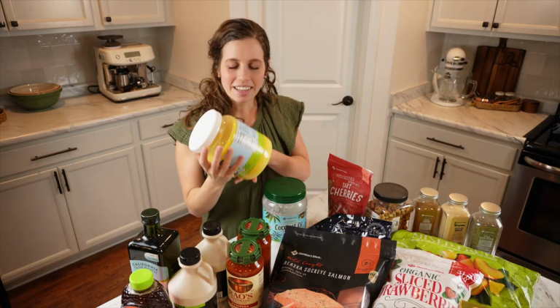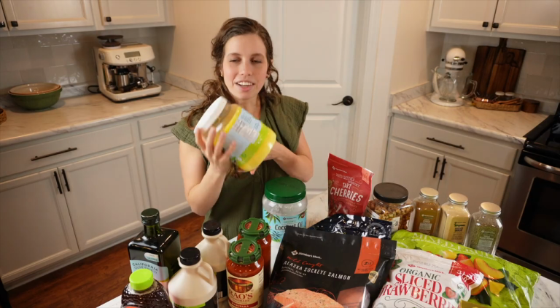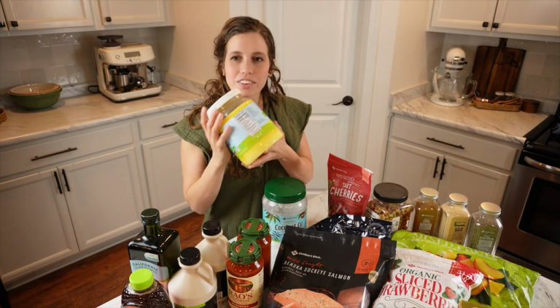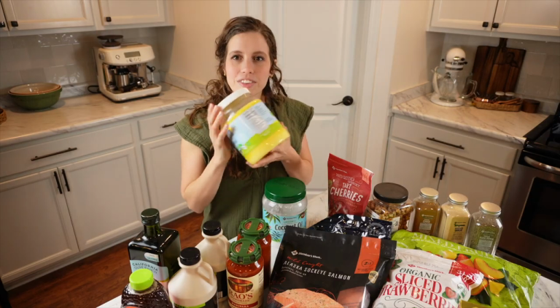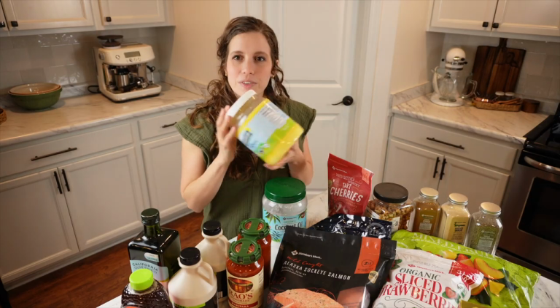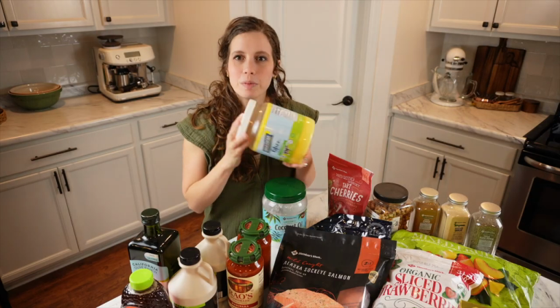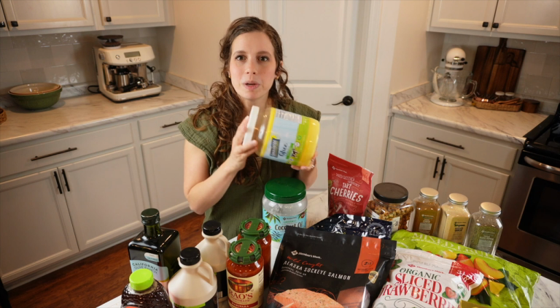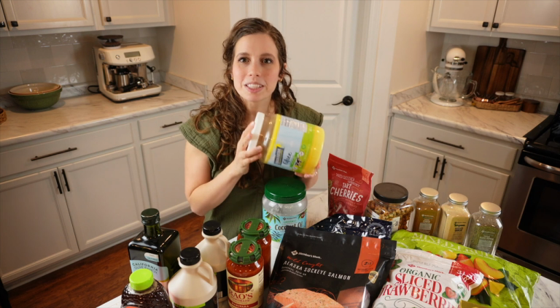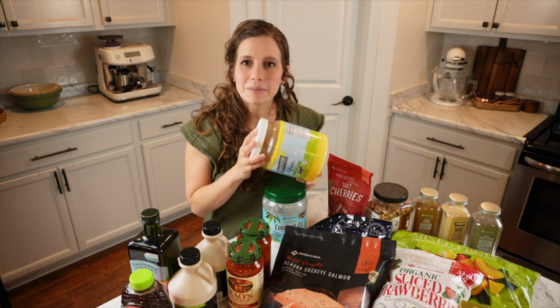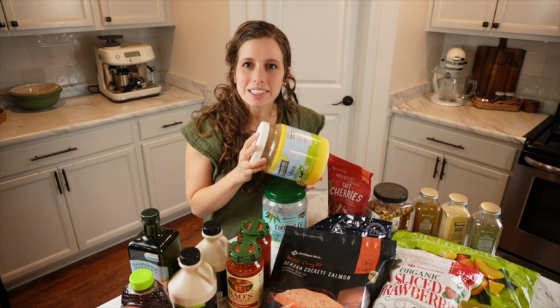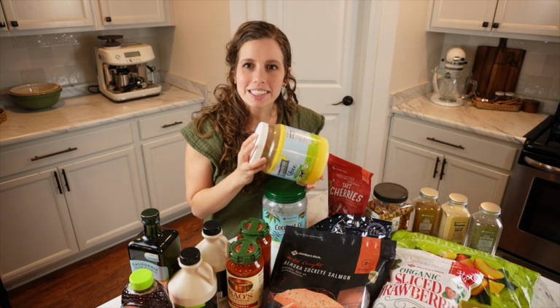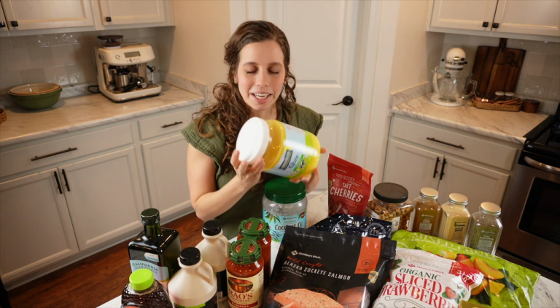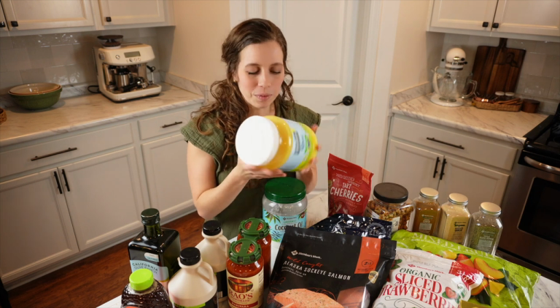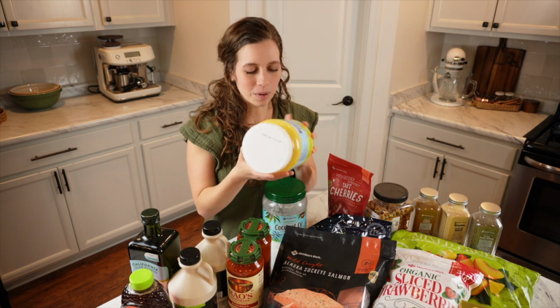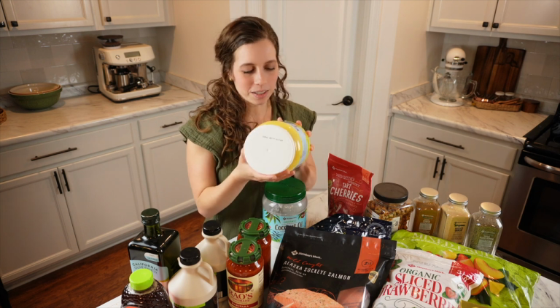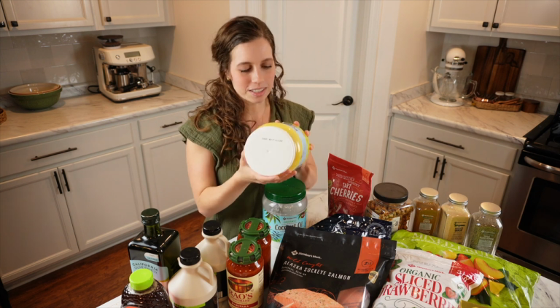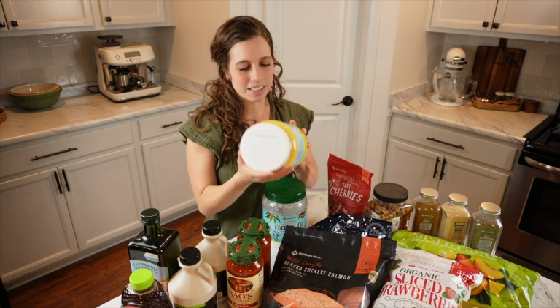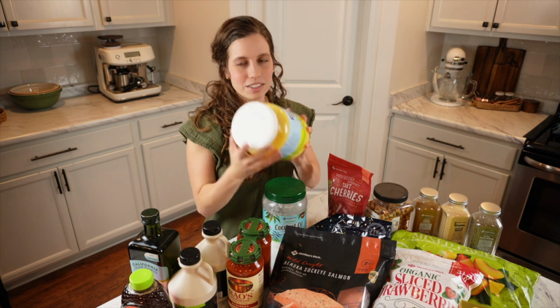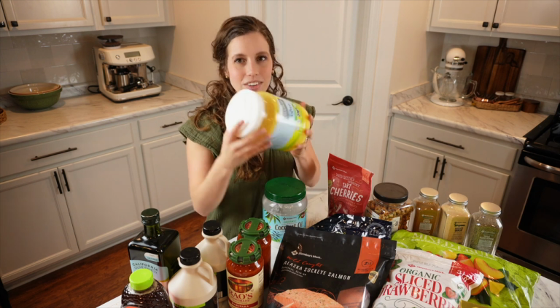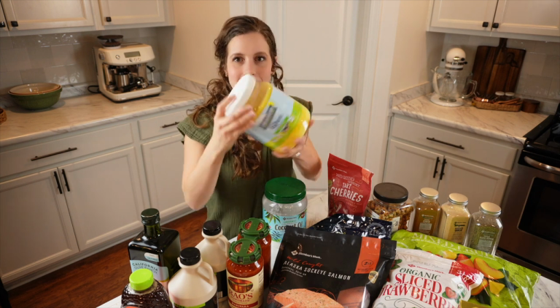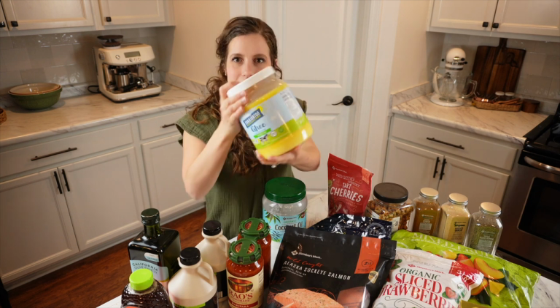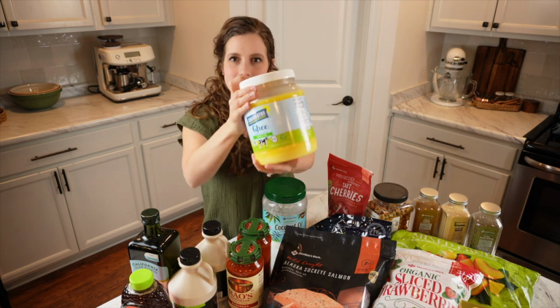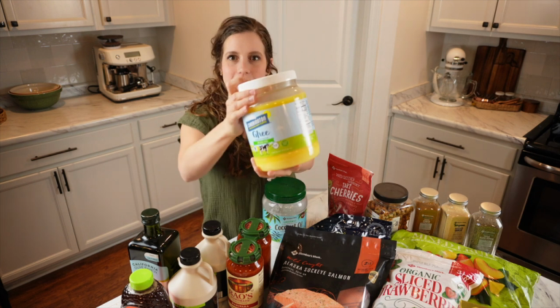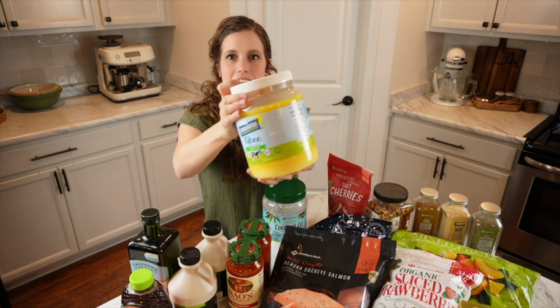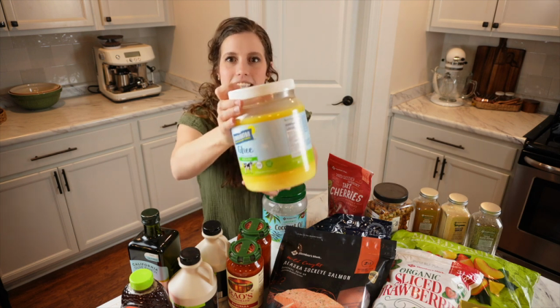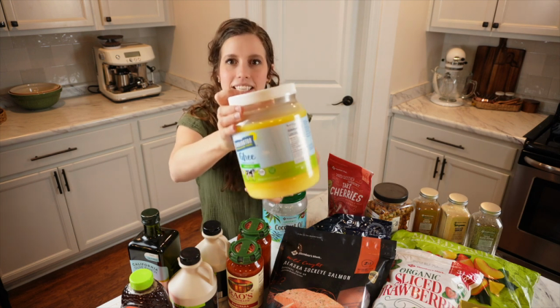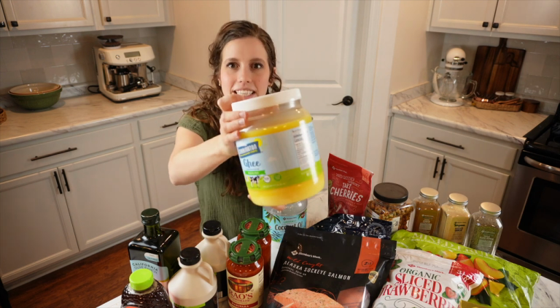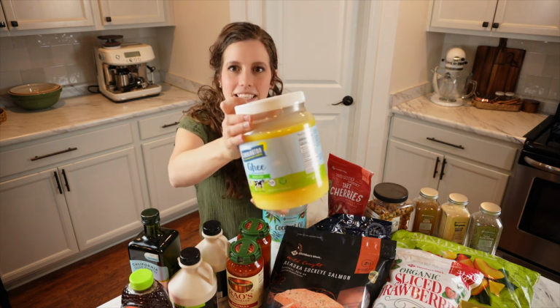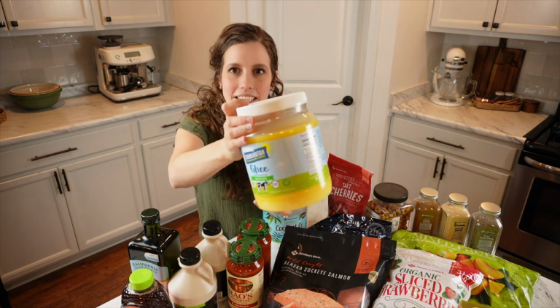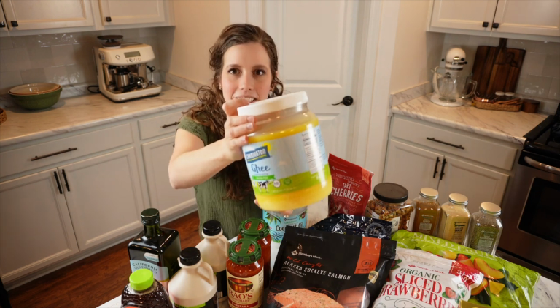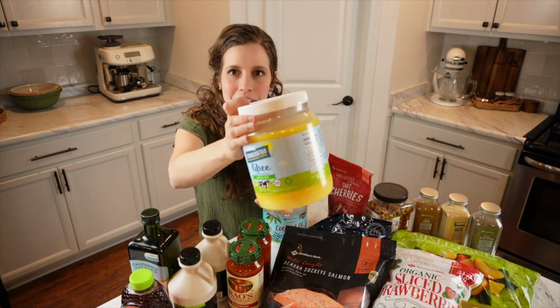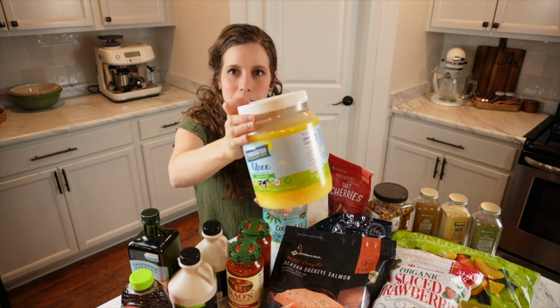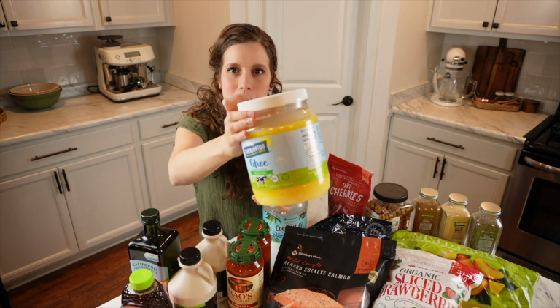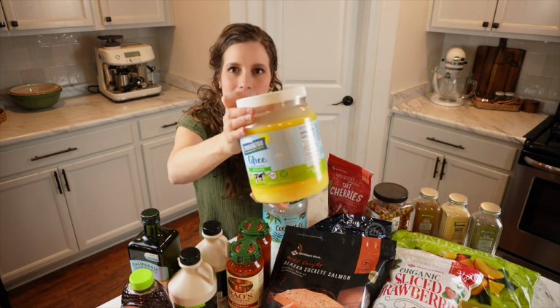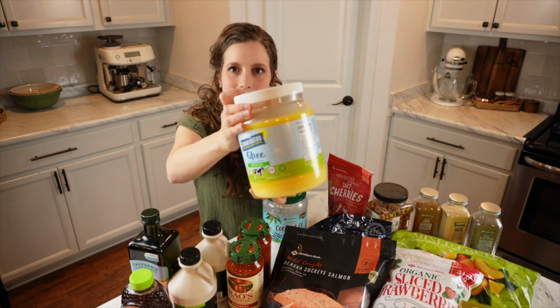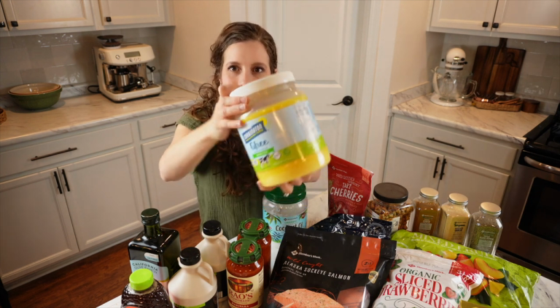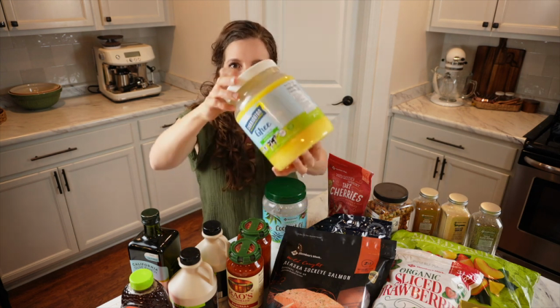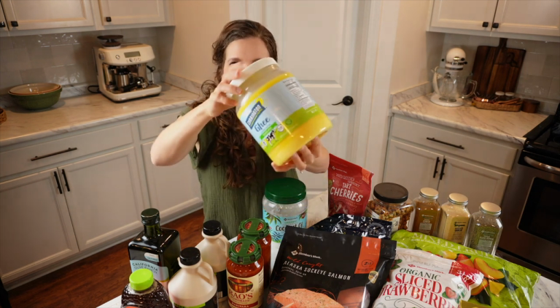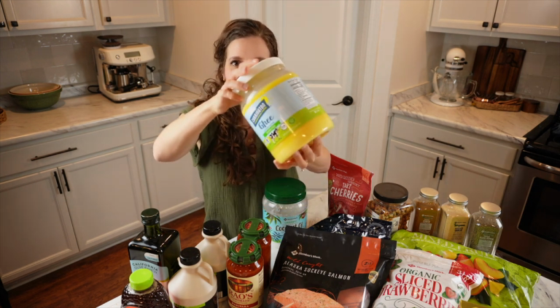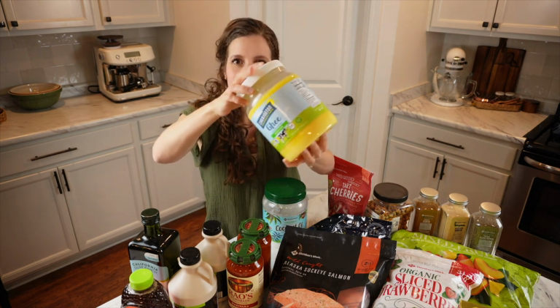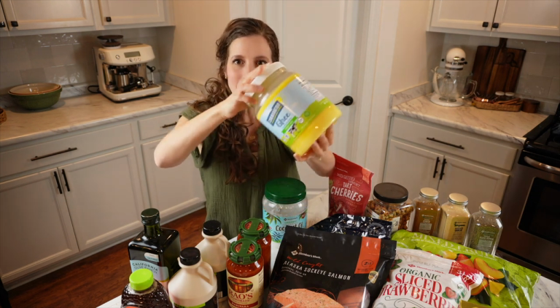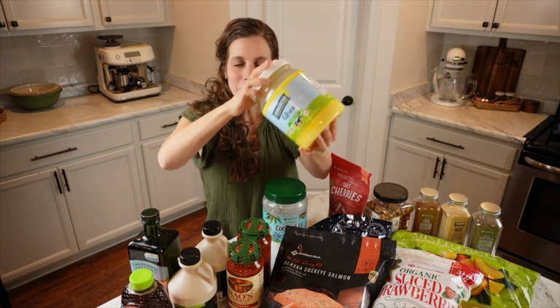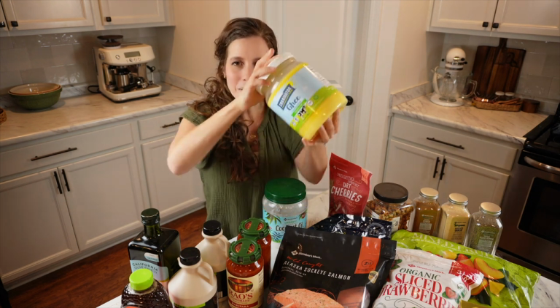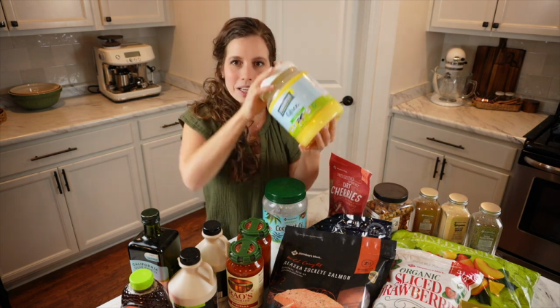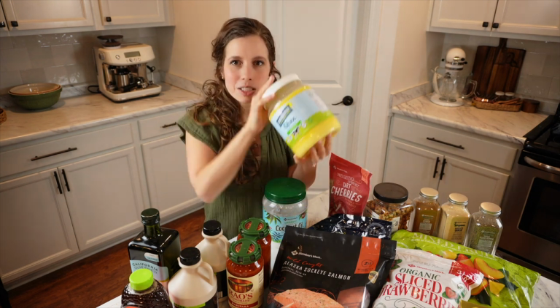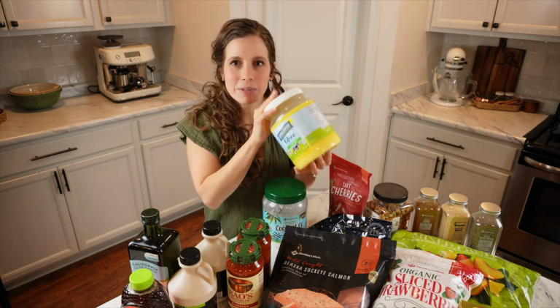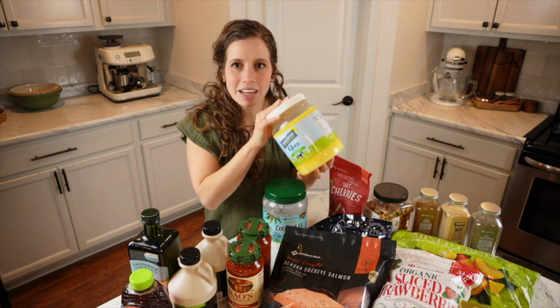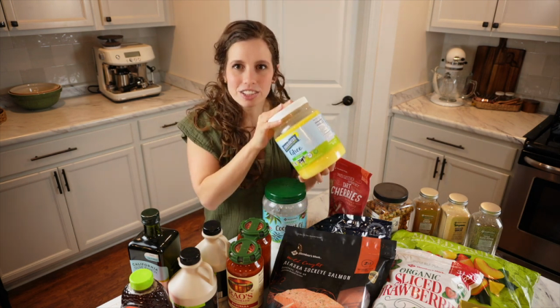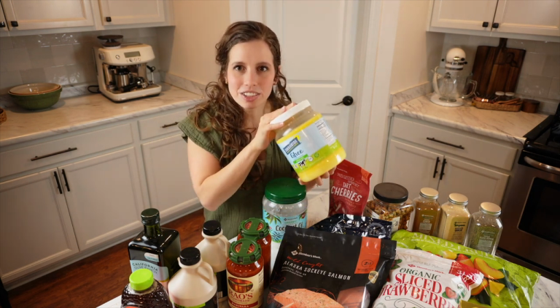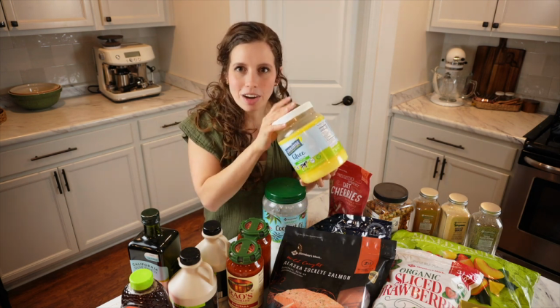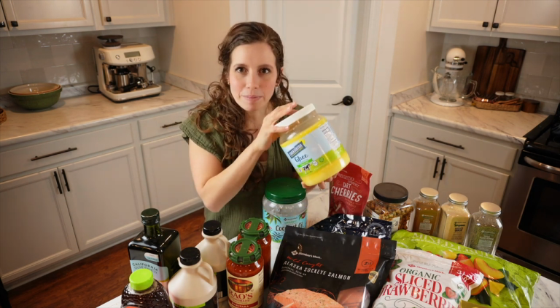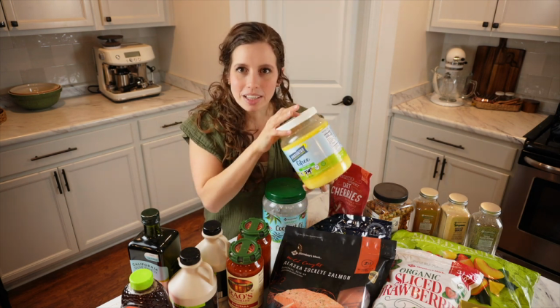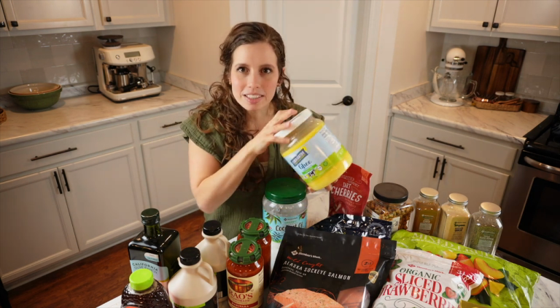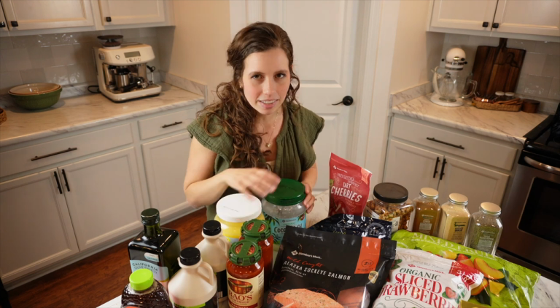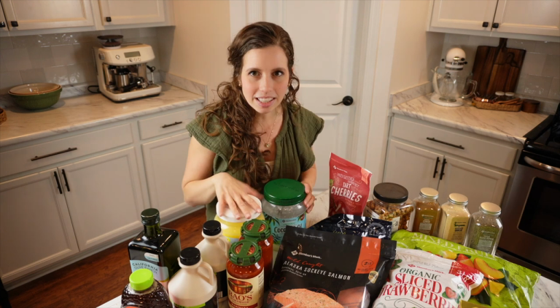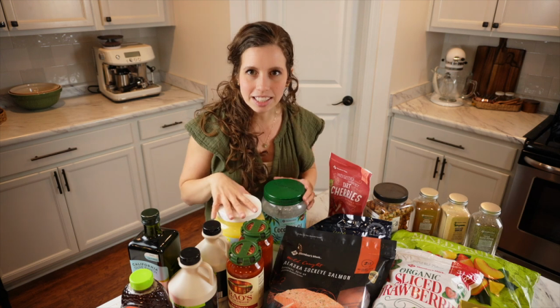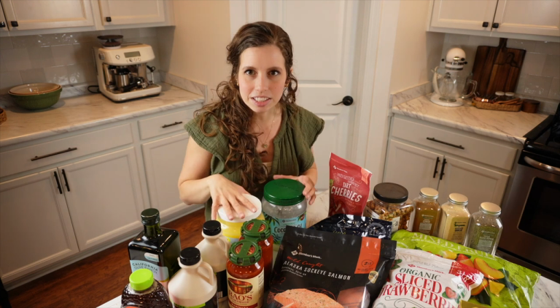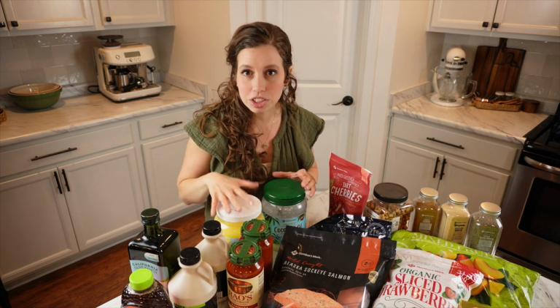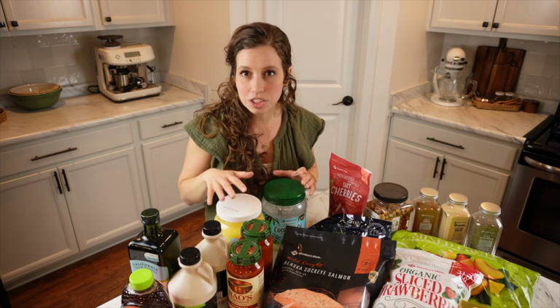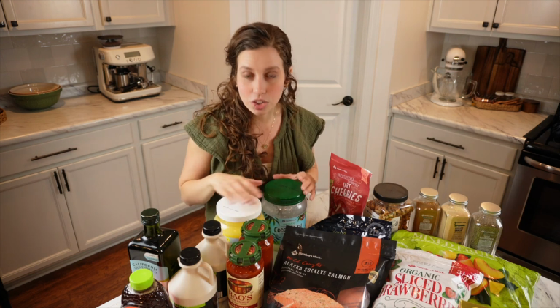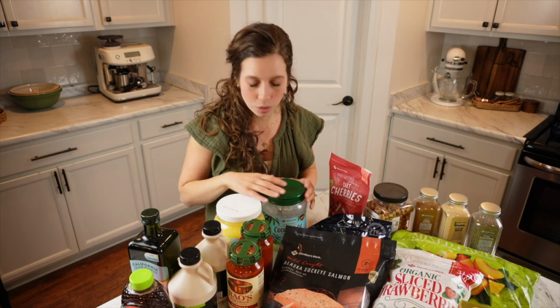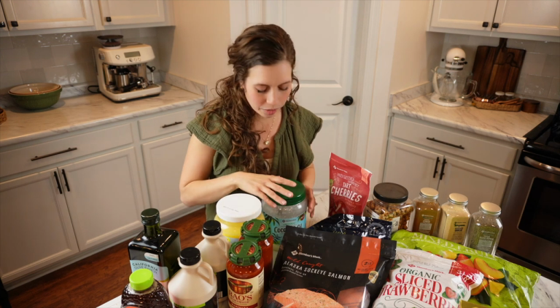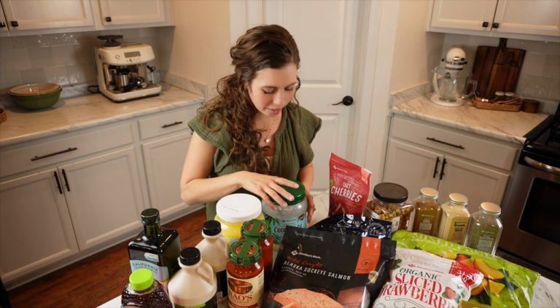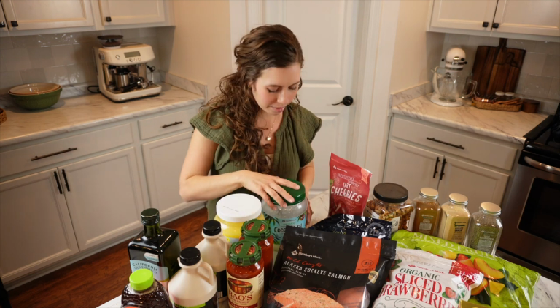Another thing we picked up was this grass-fed ghee in a big tub. My husband grabbed it — he likes to cook with it.